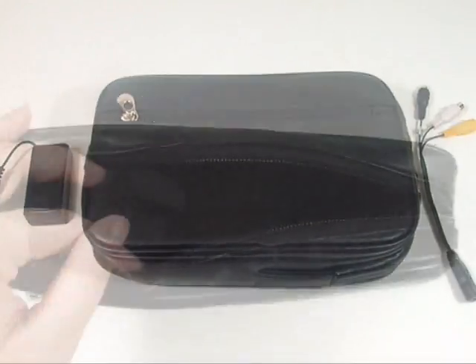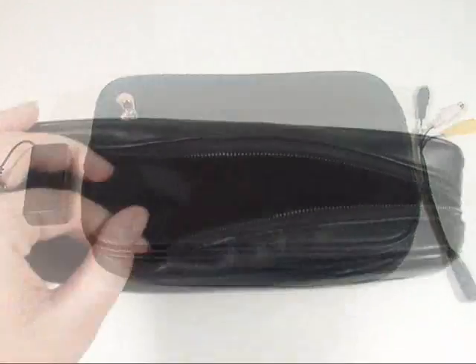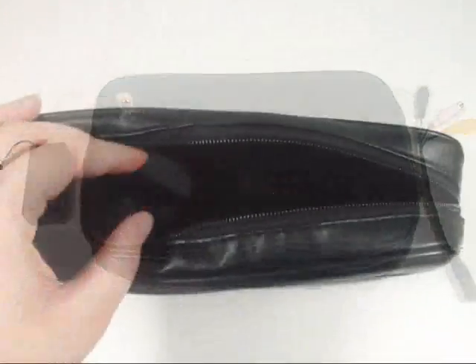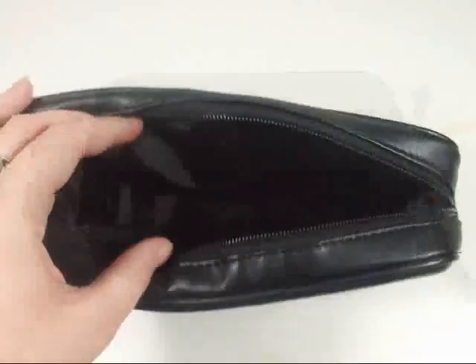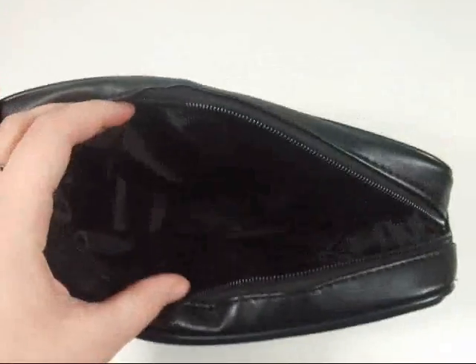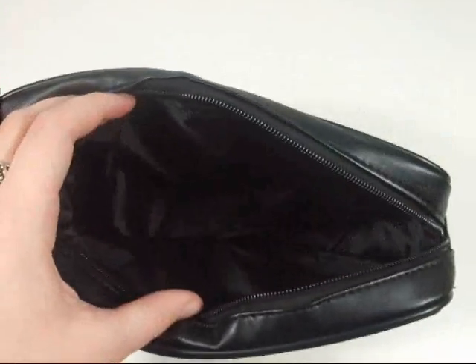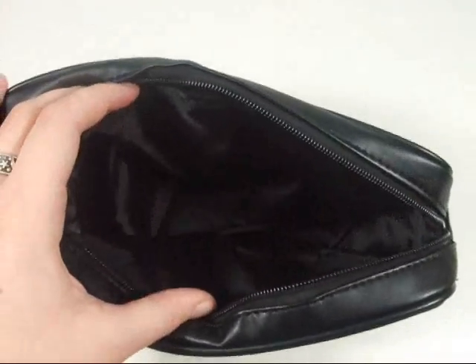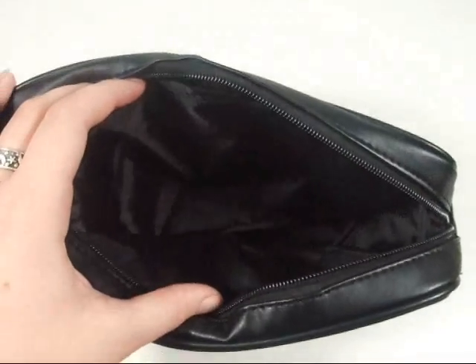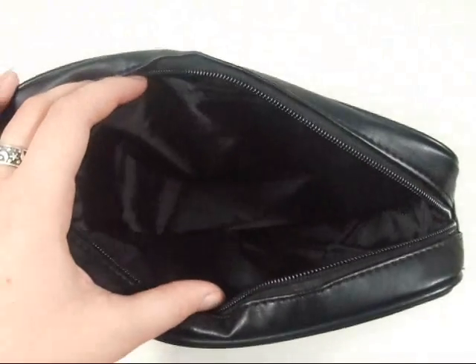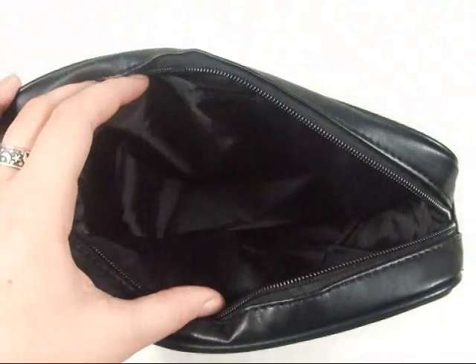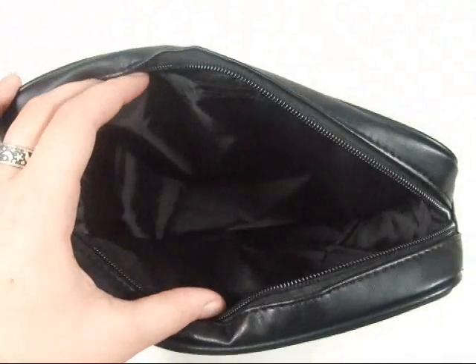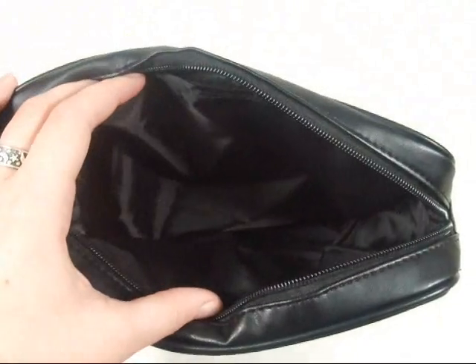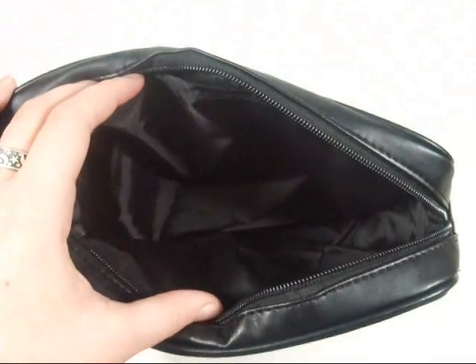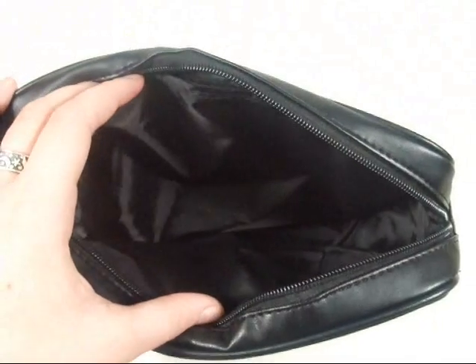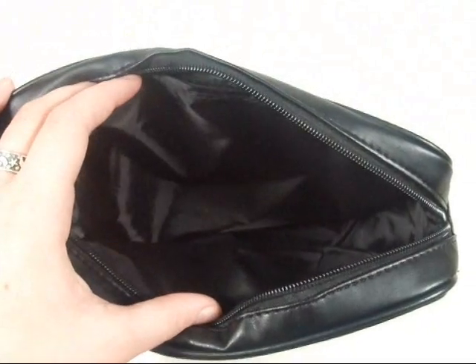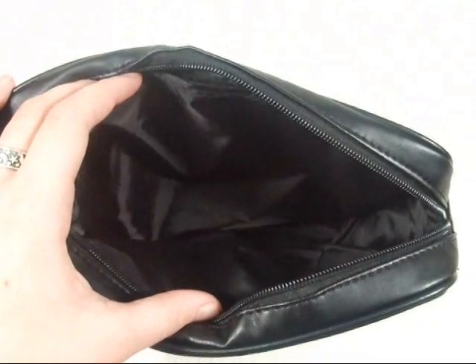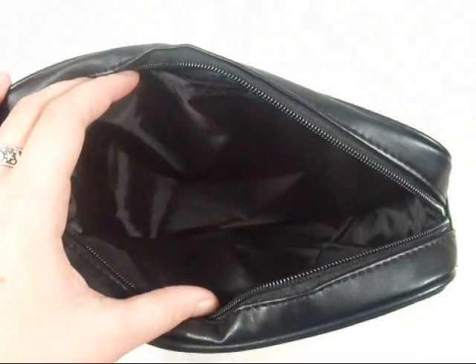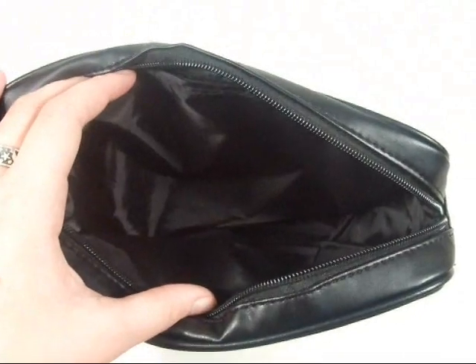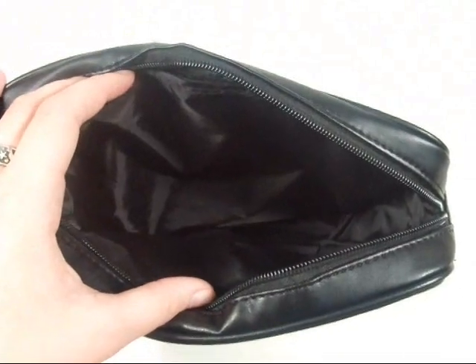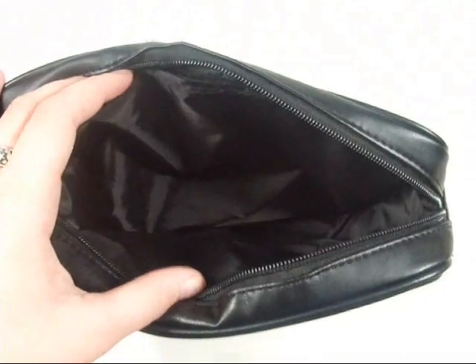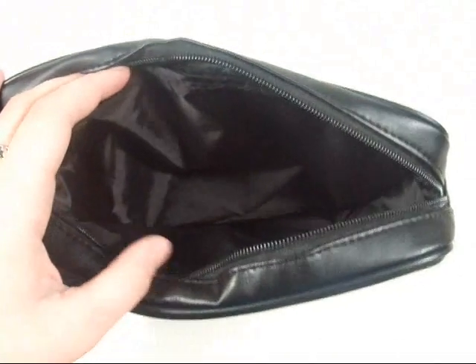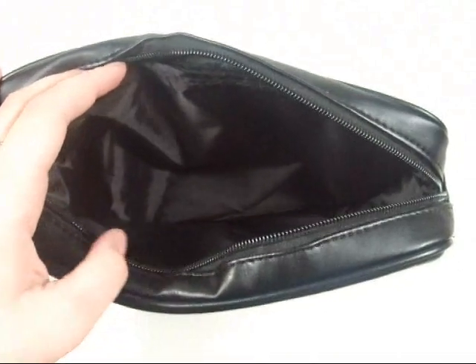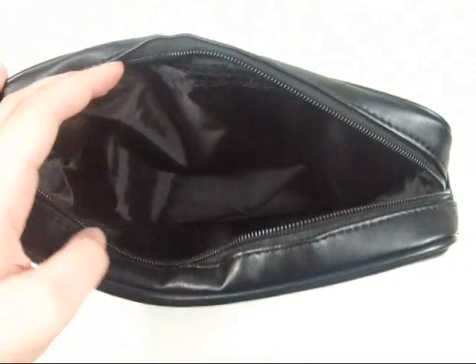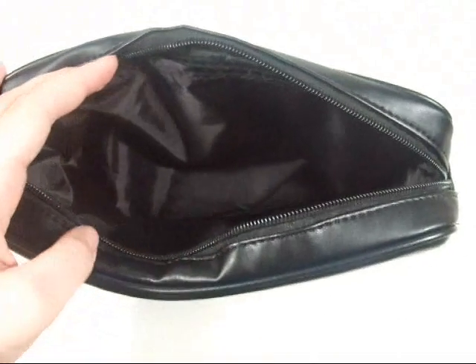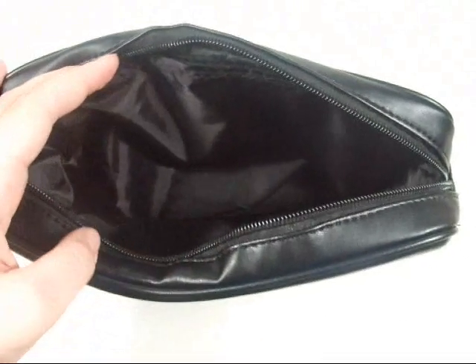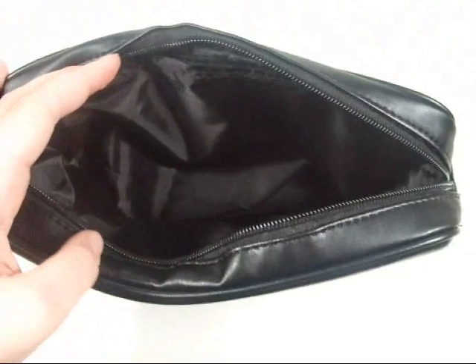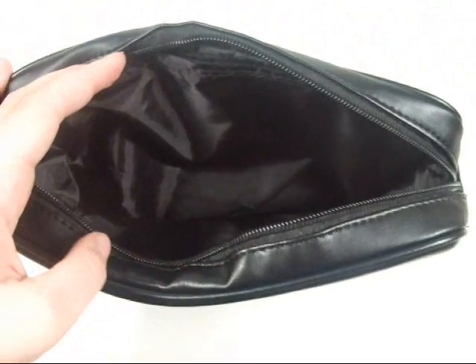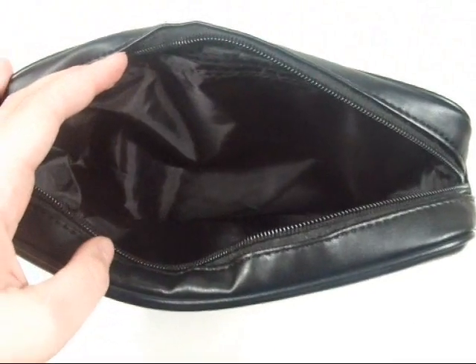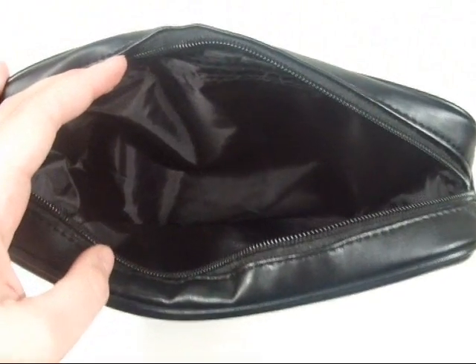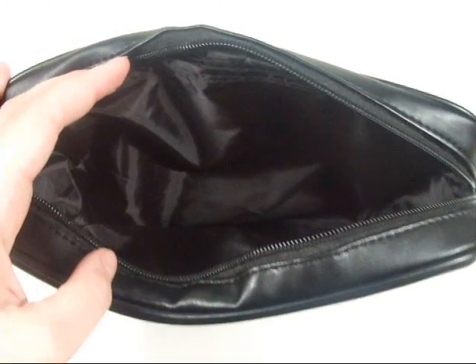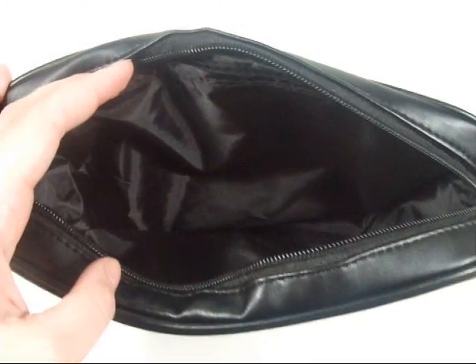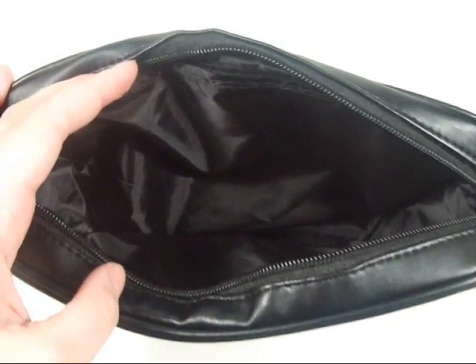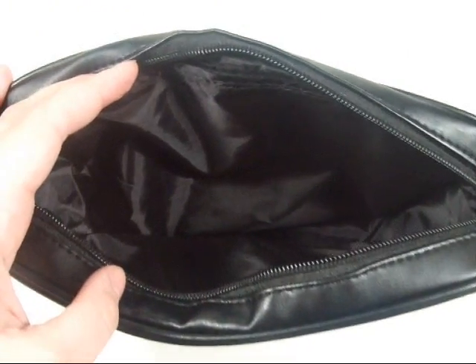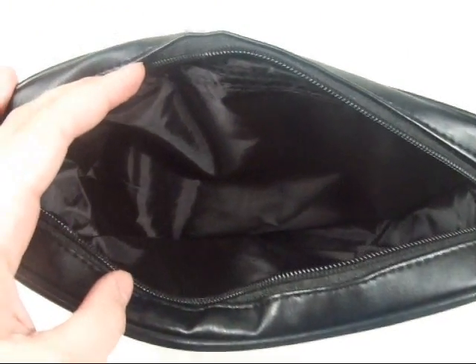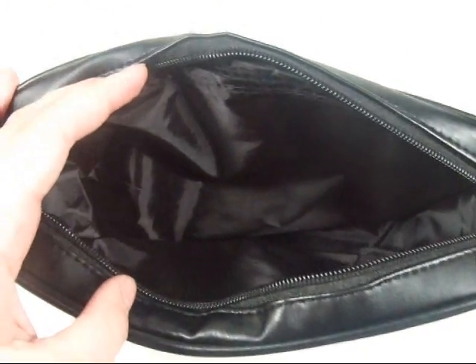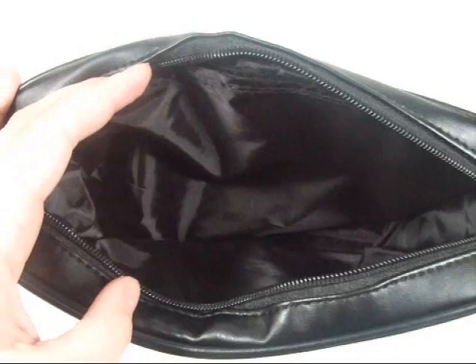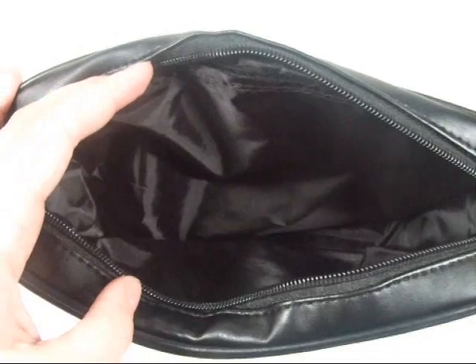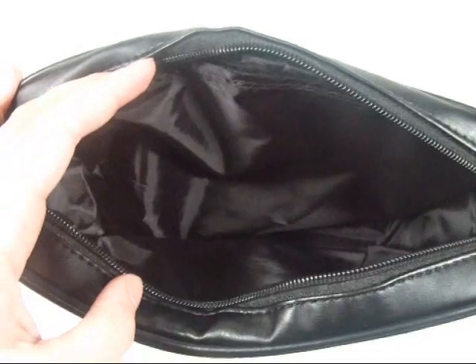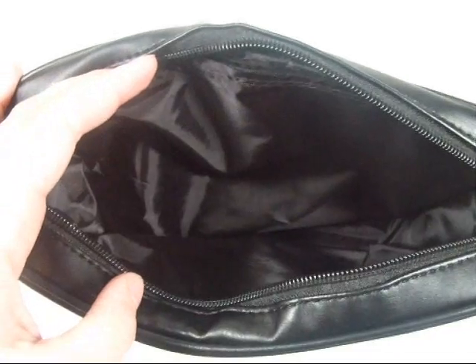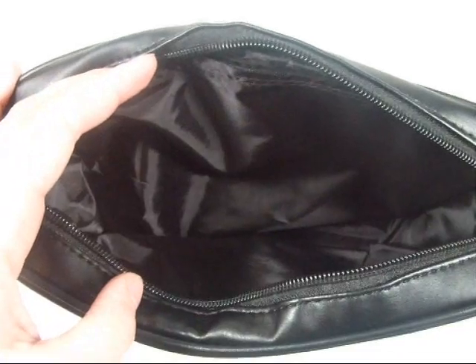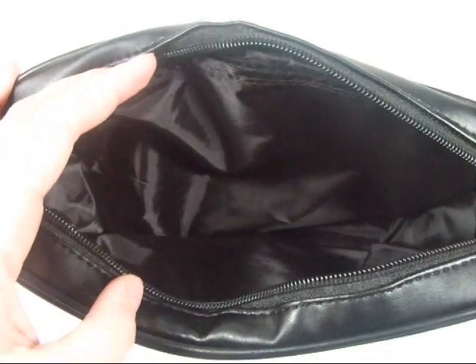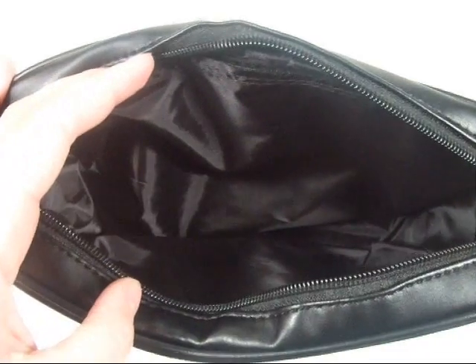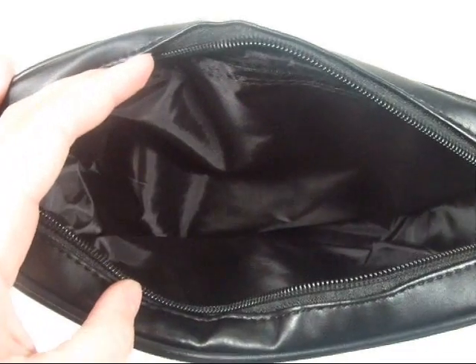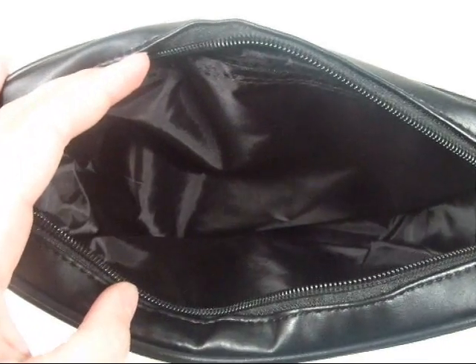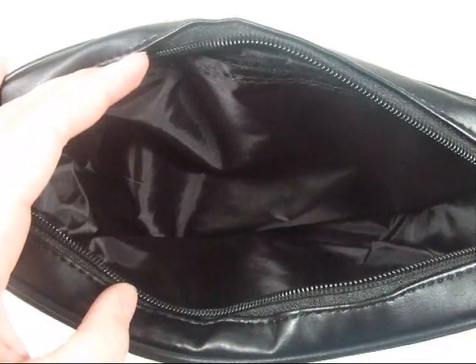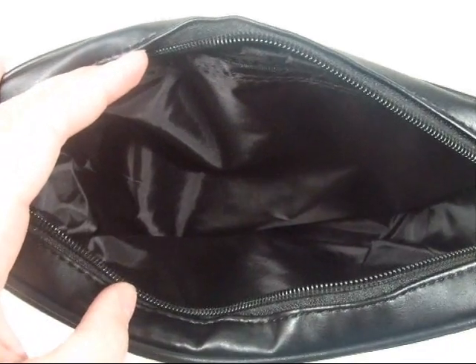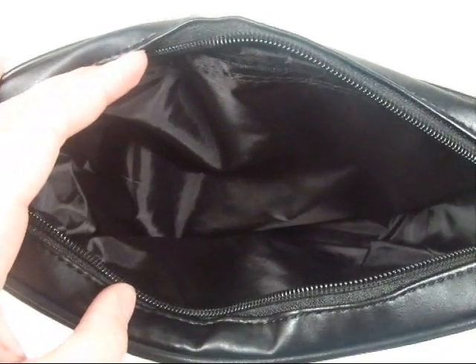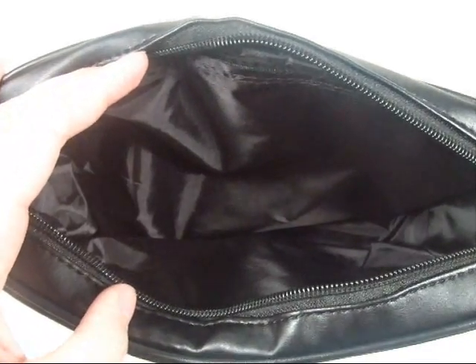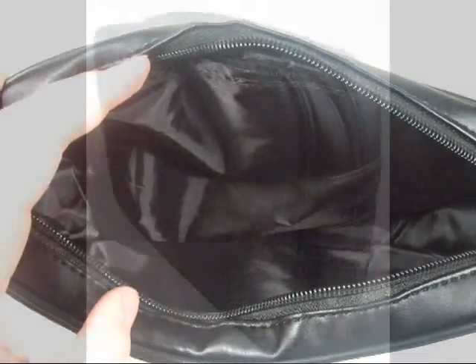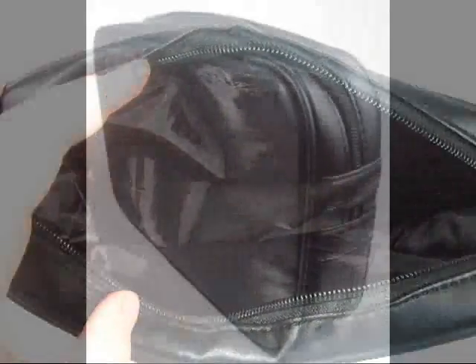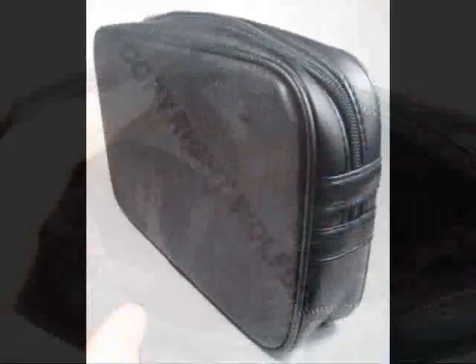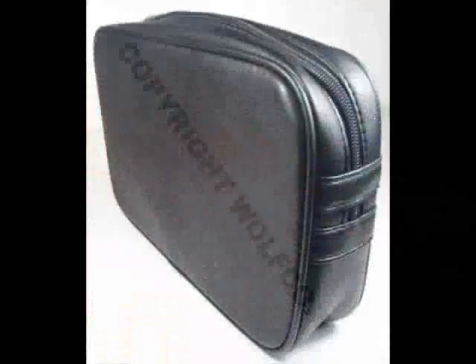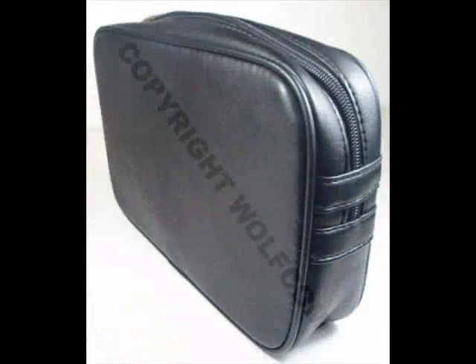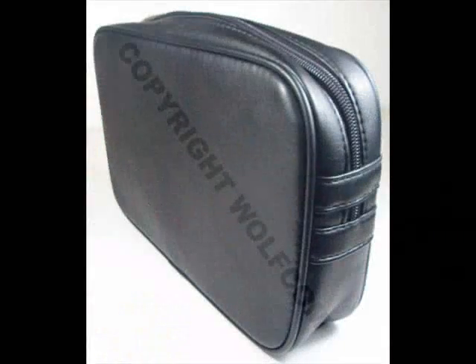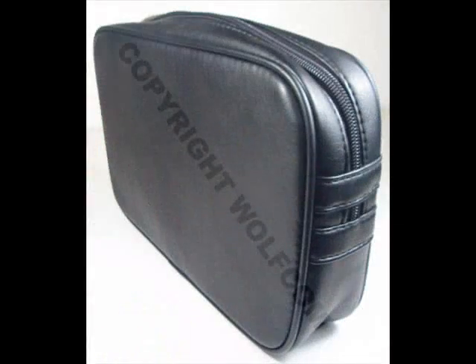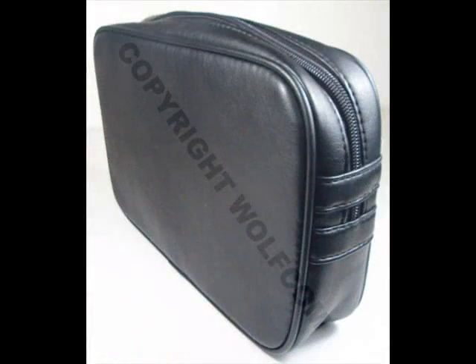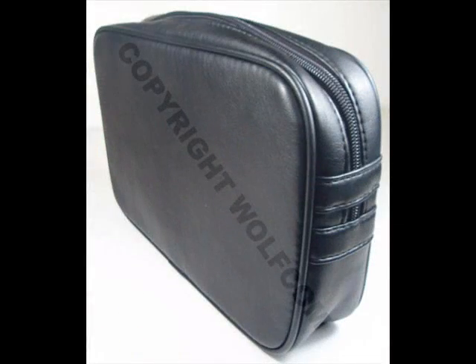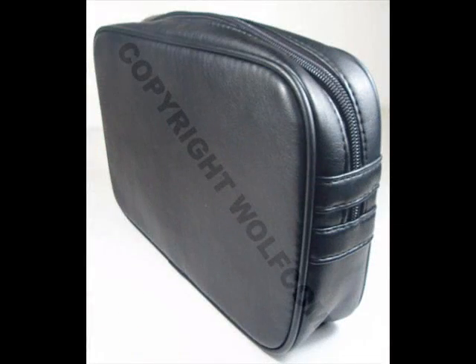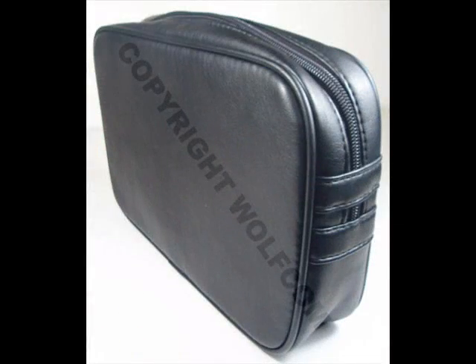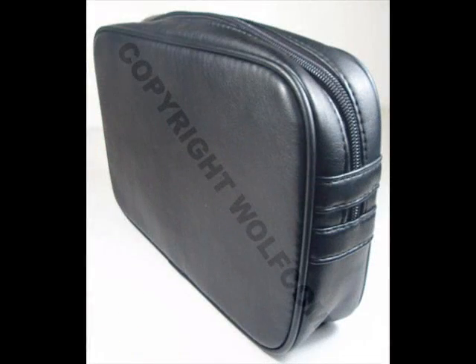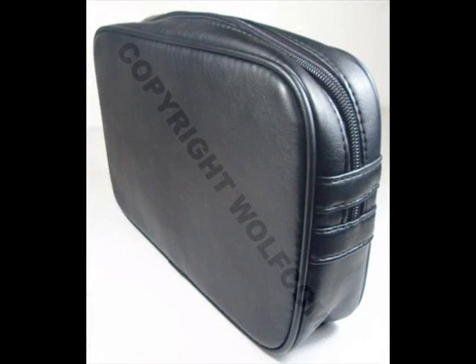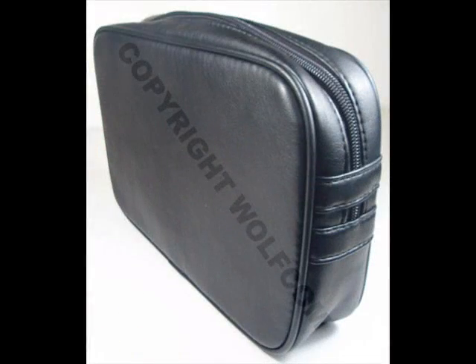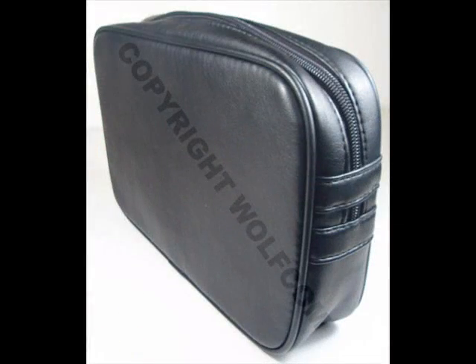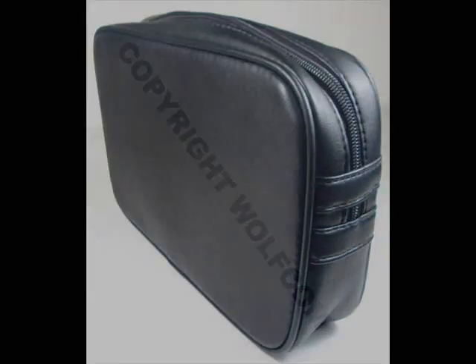The high resolution purse camera will plug directly into the PV500 portable DVR unit. The entire setup takes only seconds.